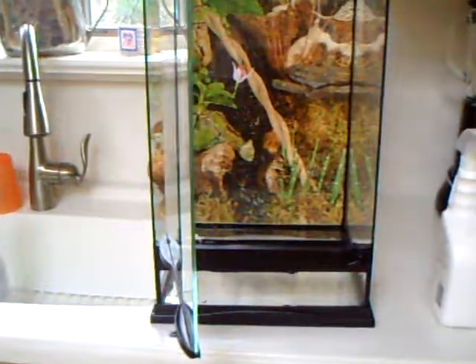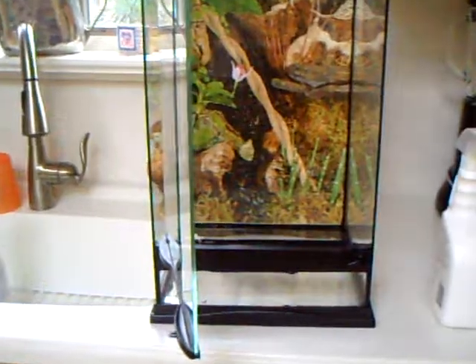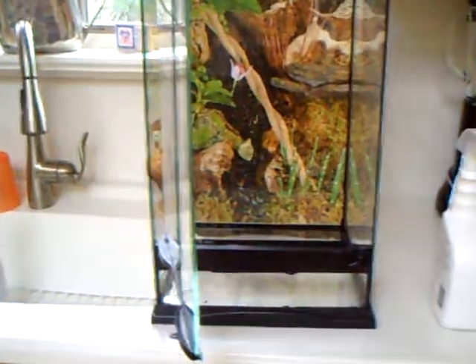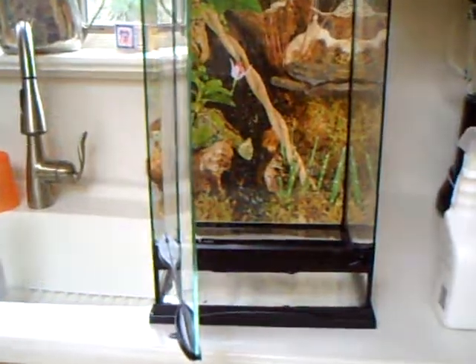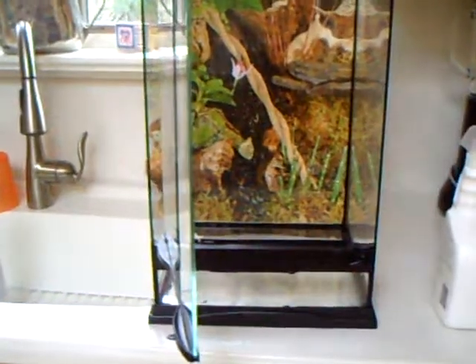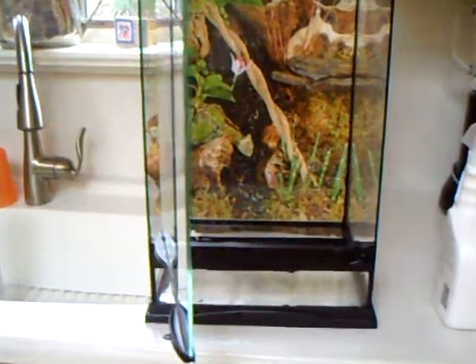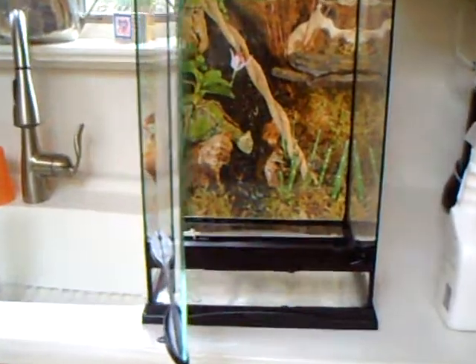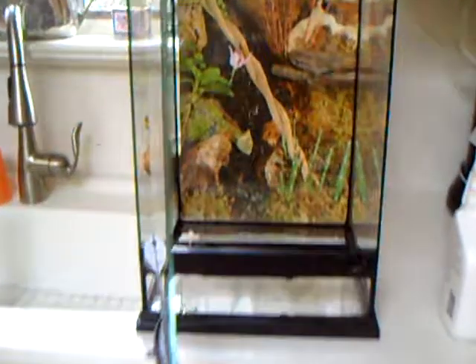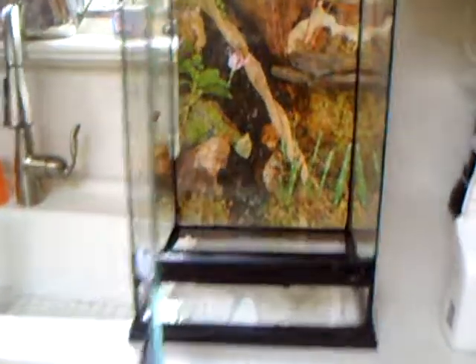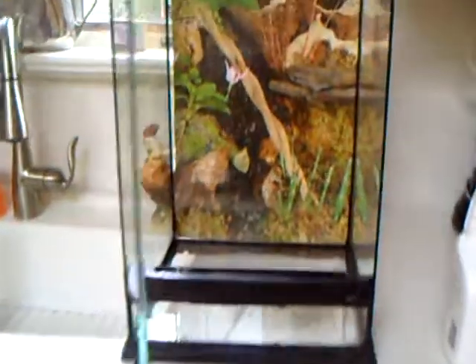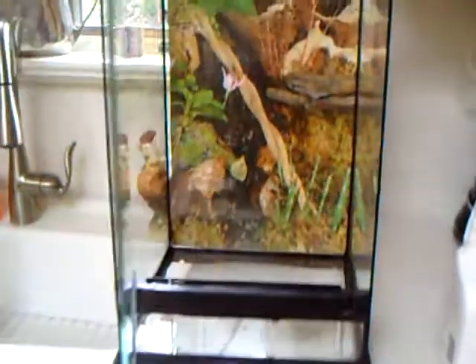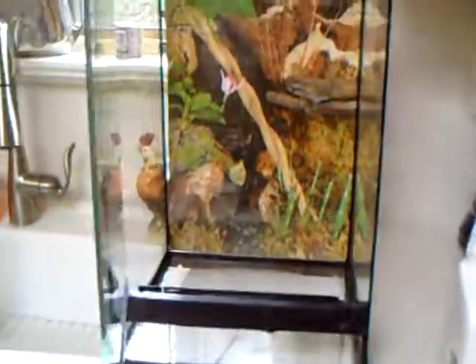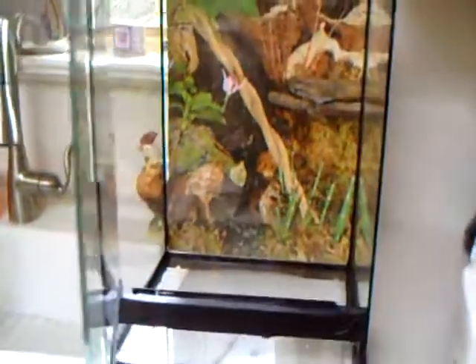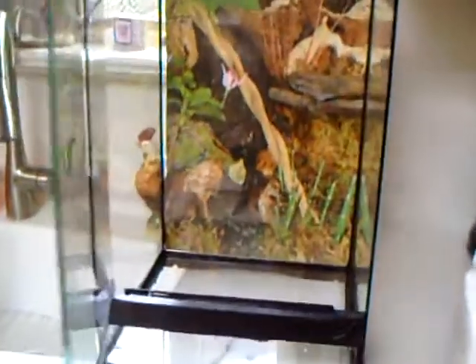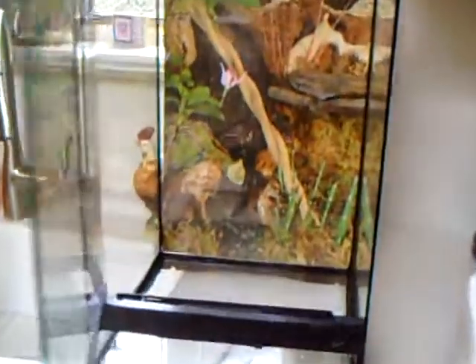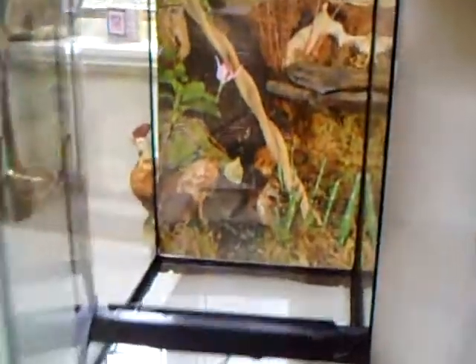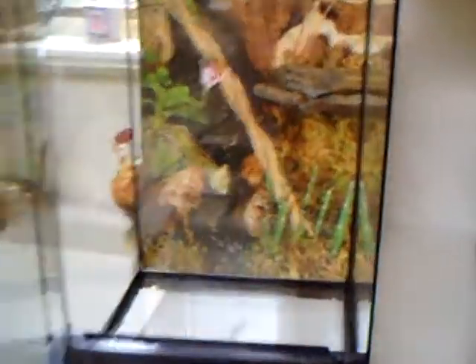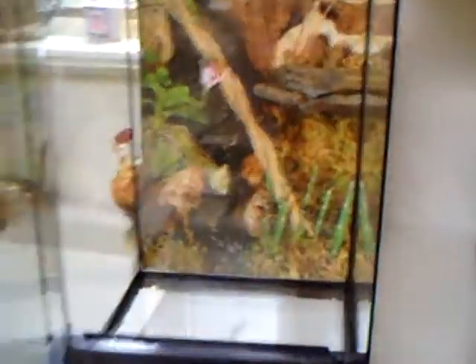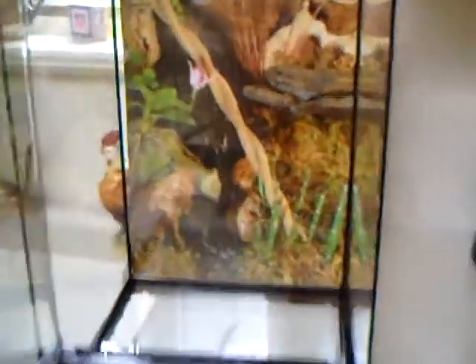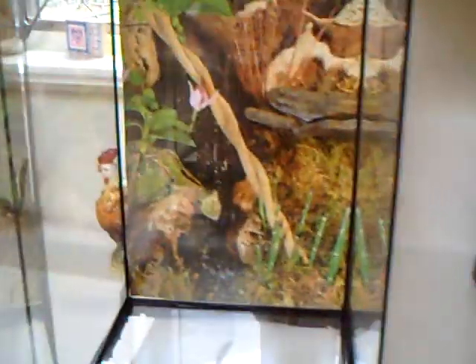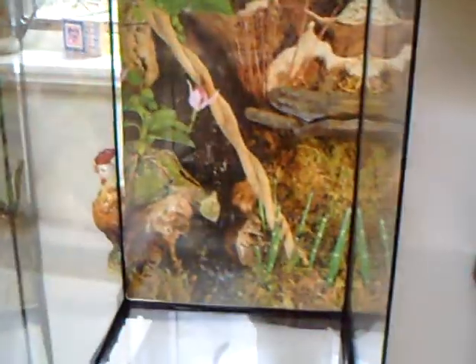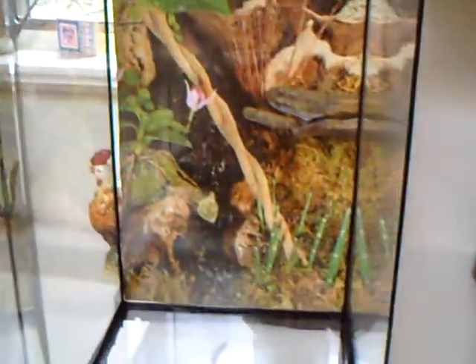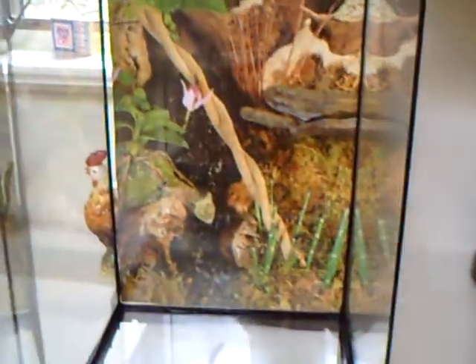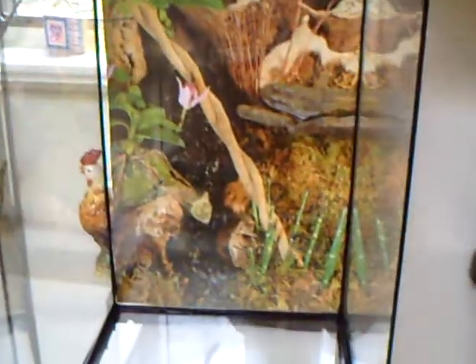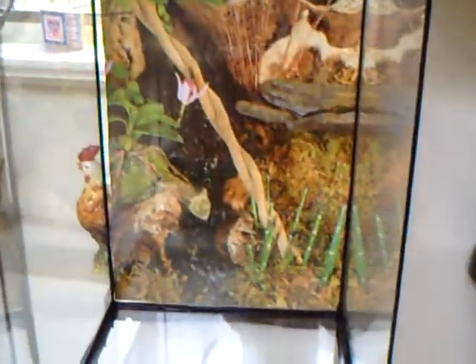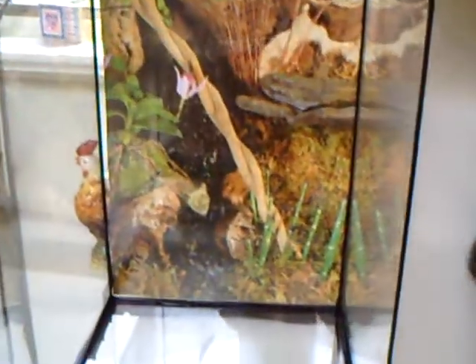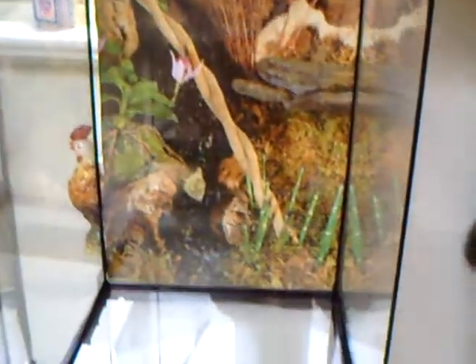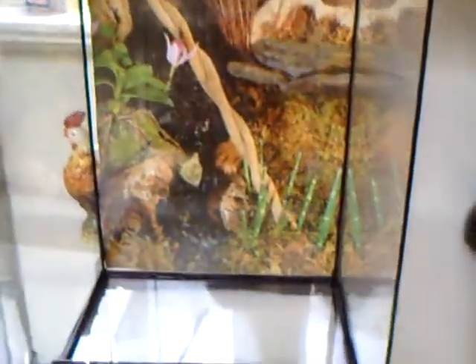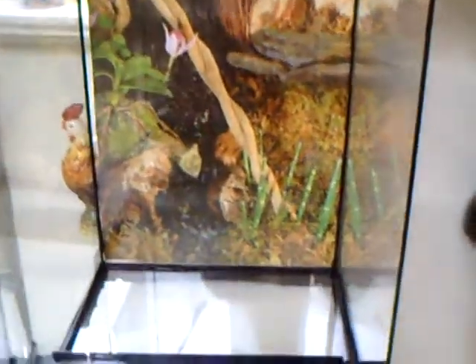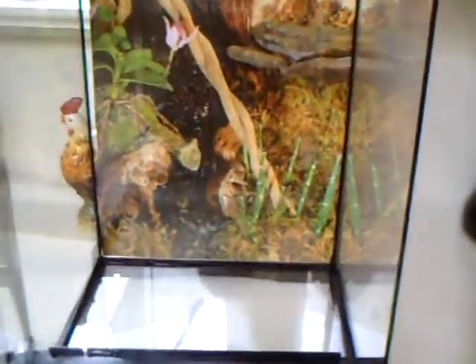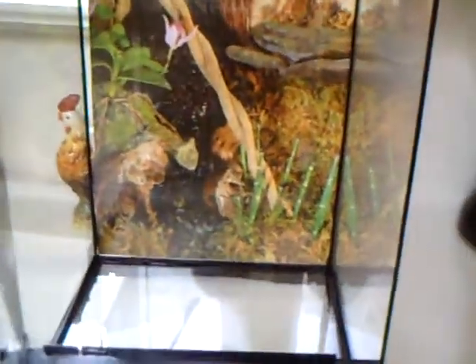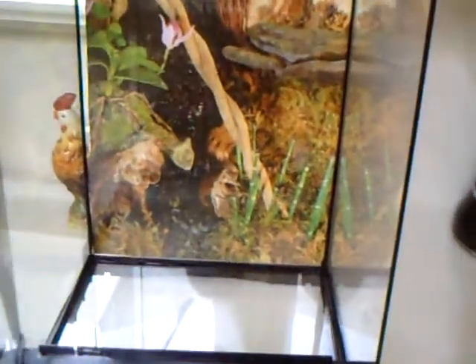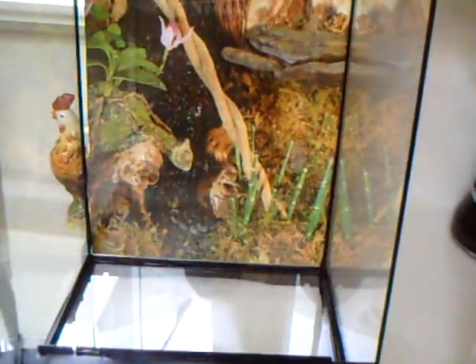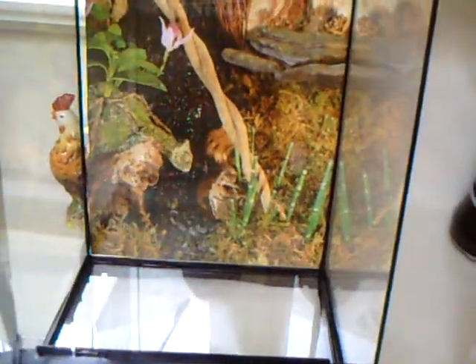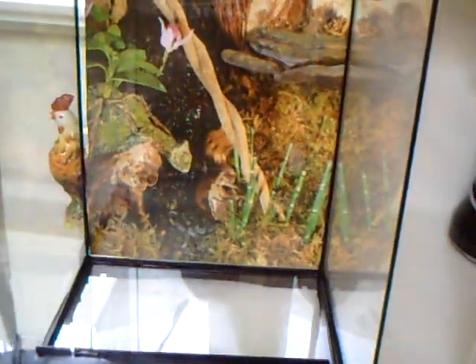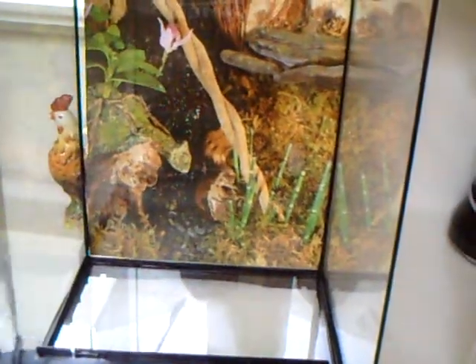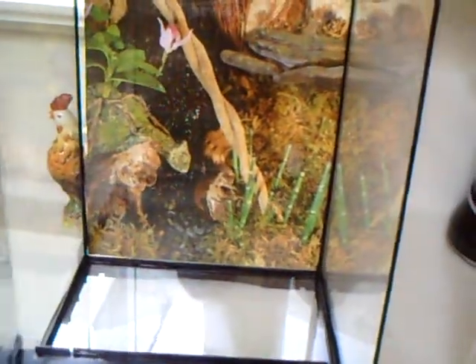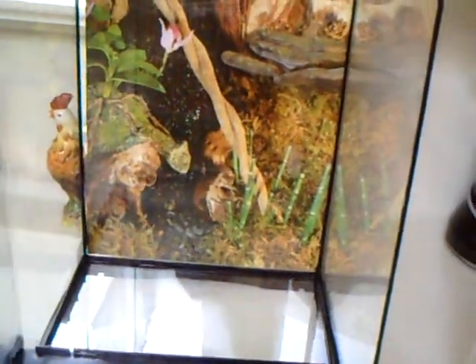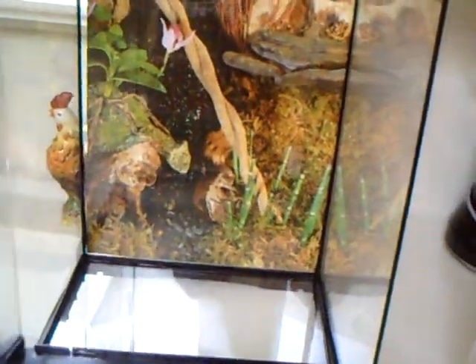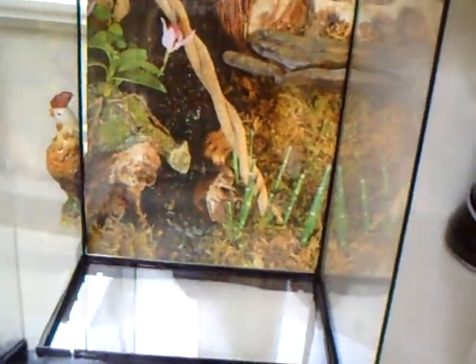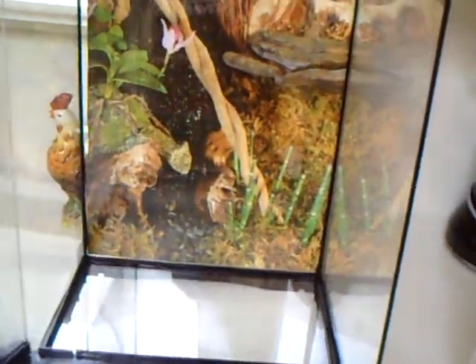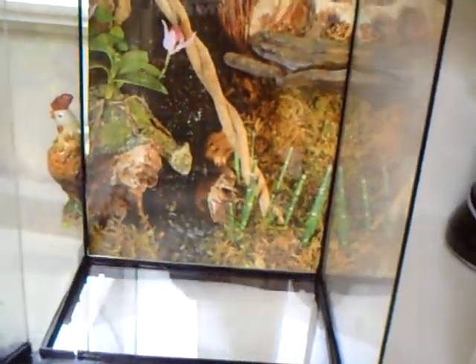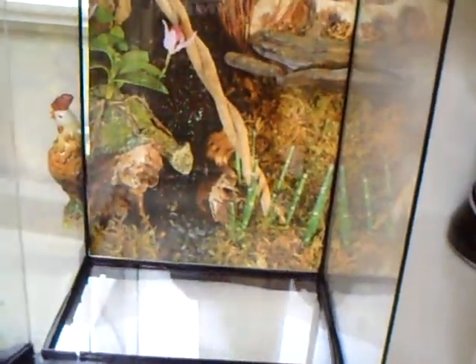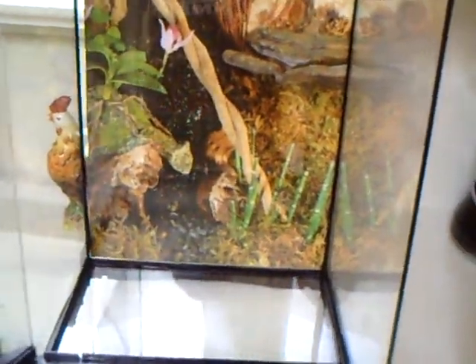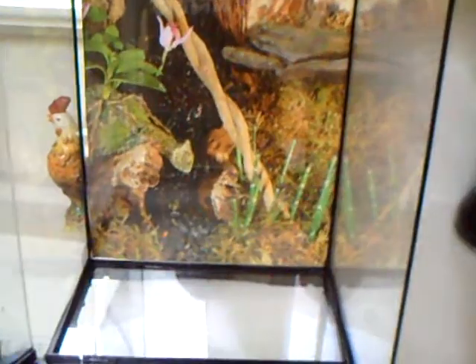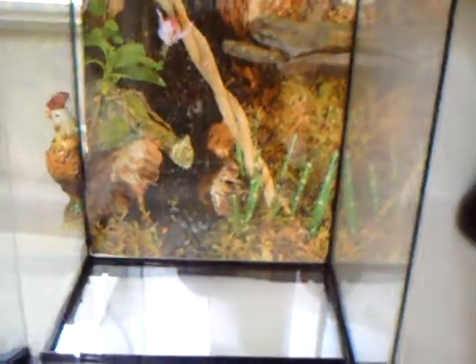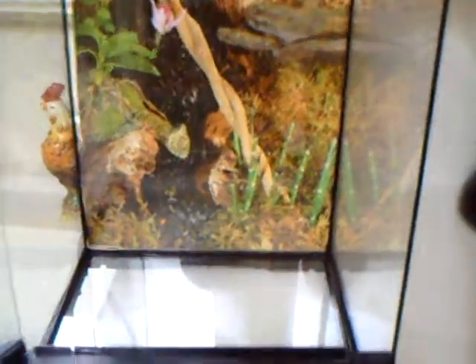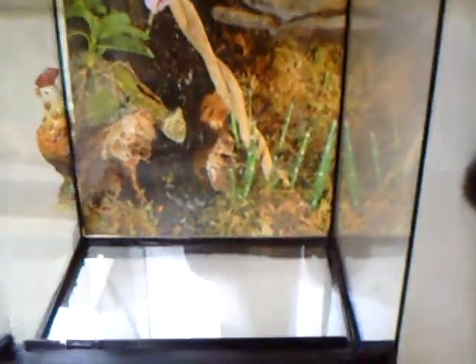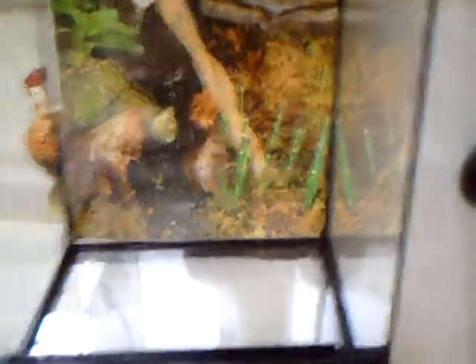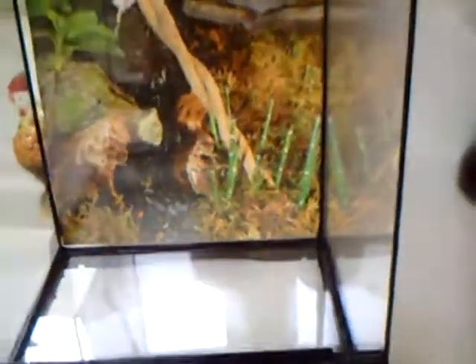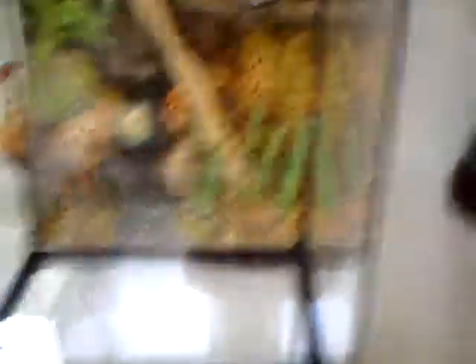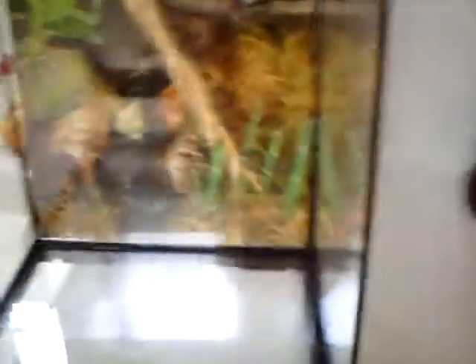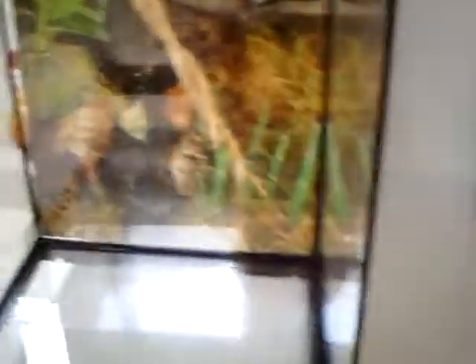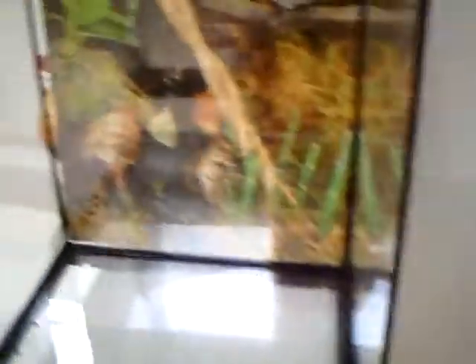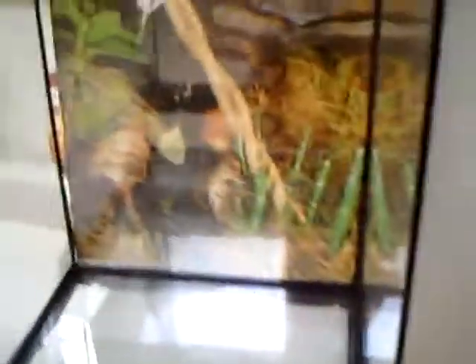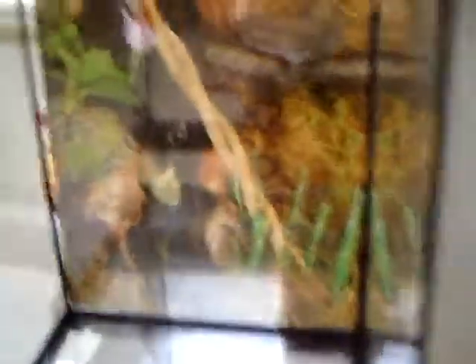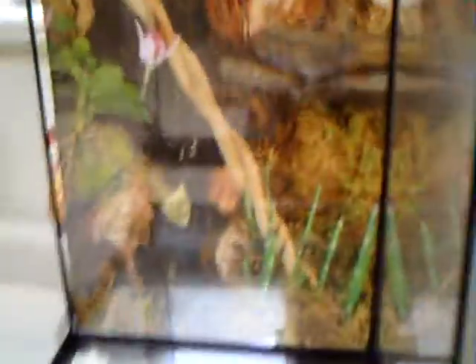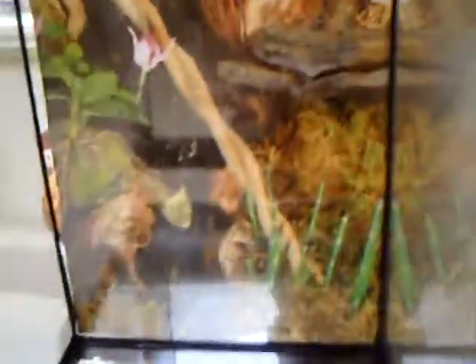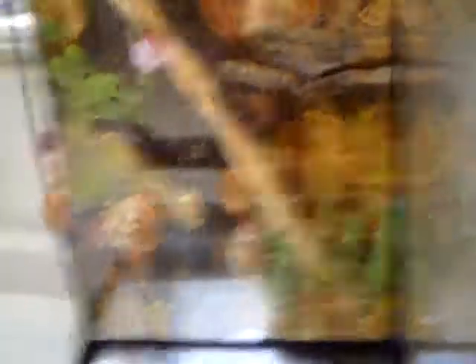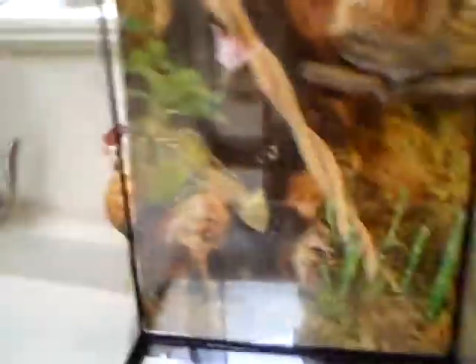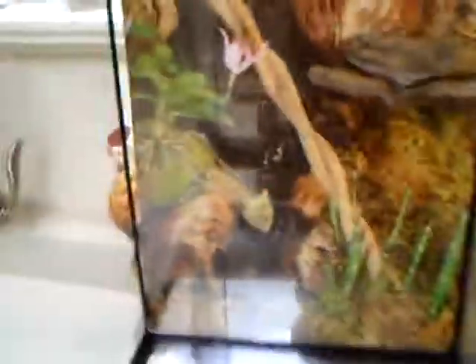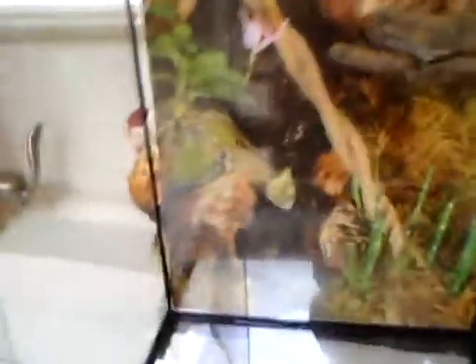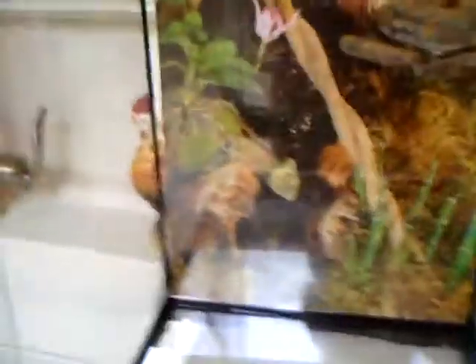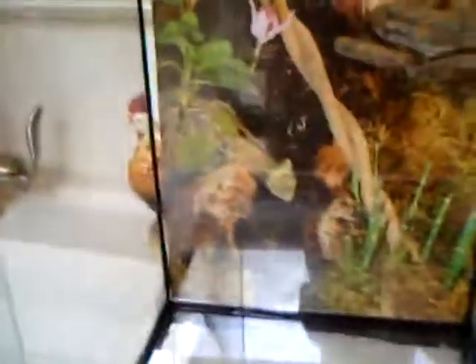What's up guys, J.A.G. Reptiles here, and I'm just going to be doing a video on how to set up a Crested Gecko's enclosure.